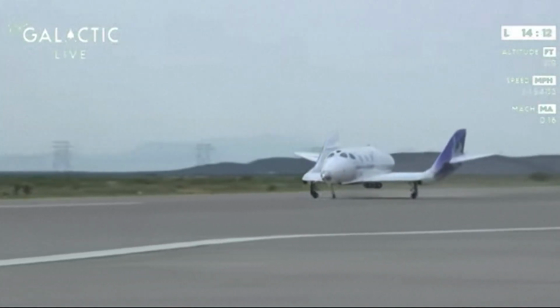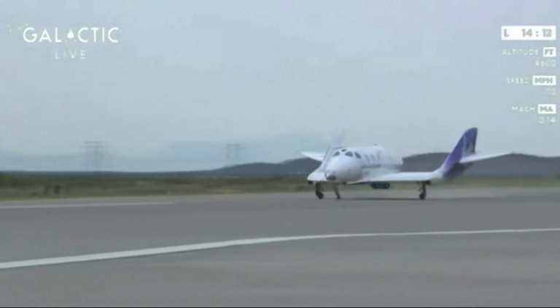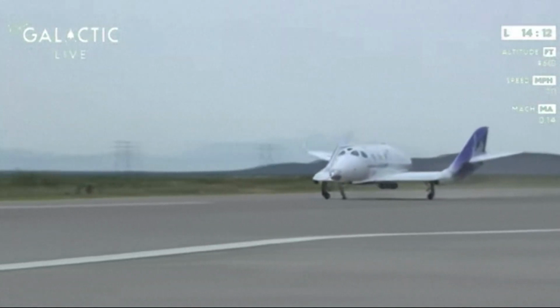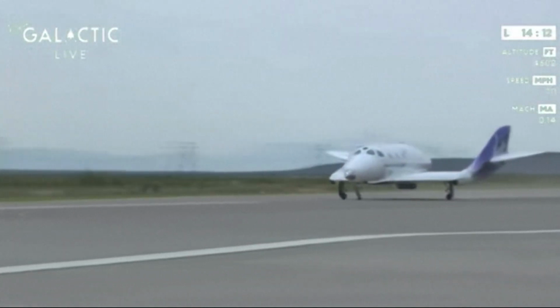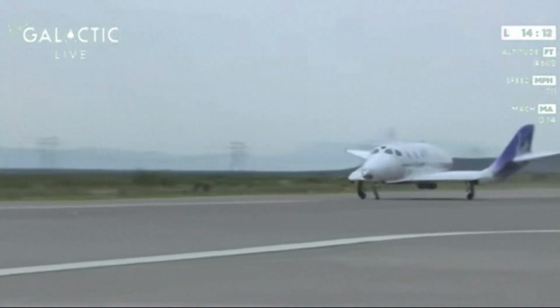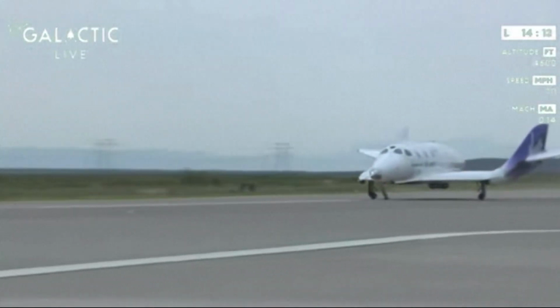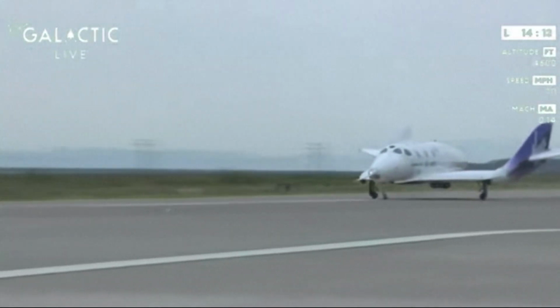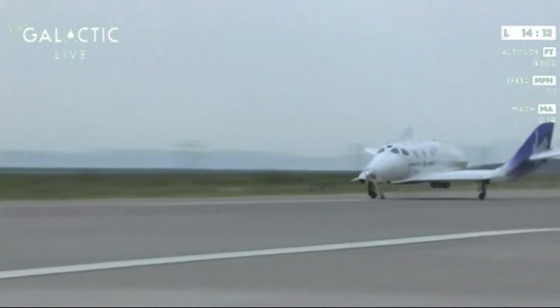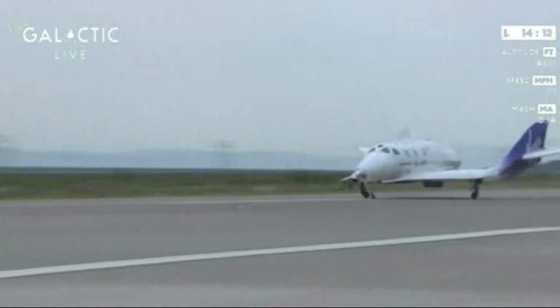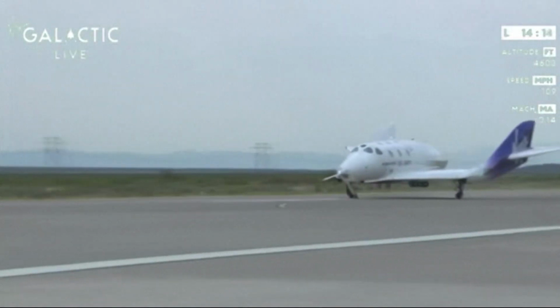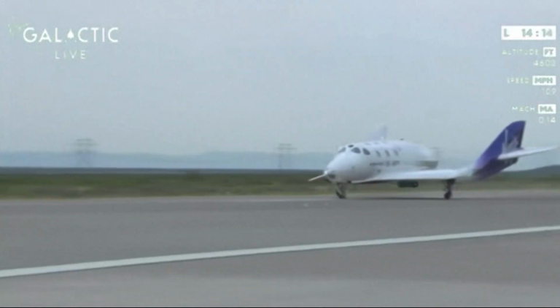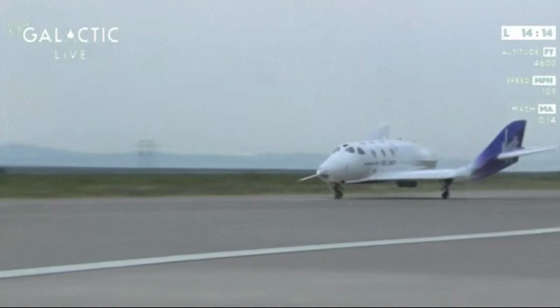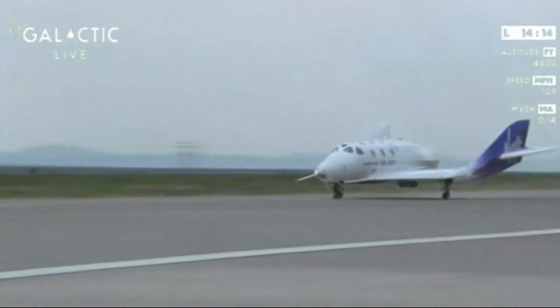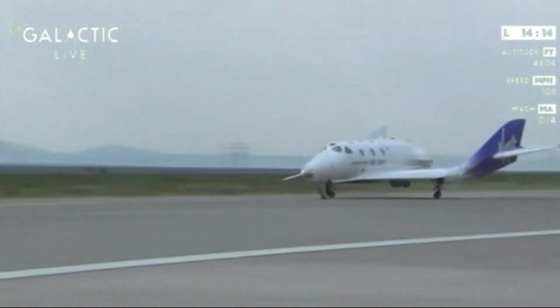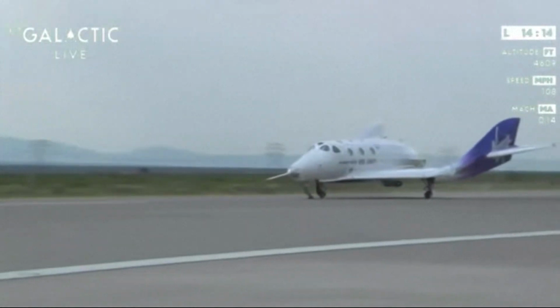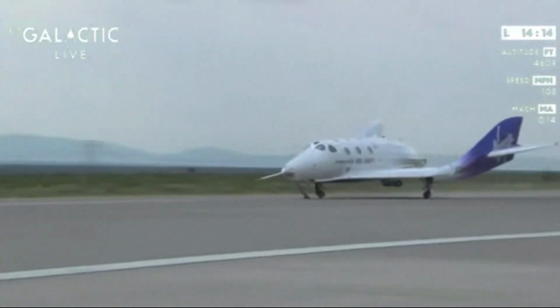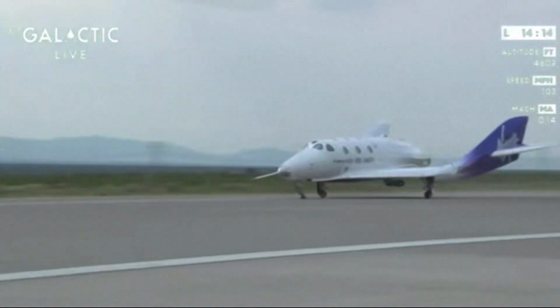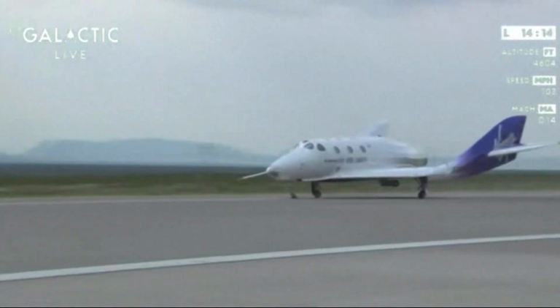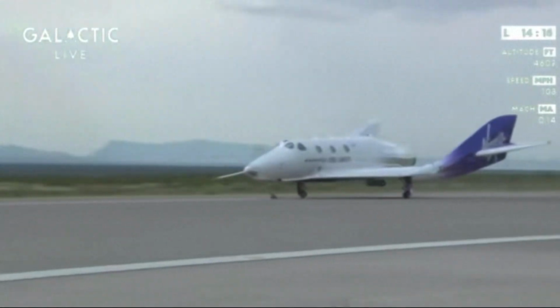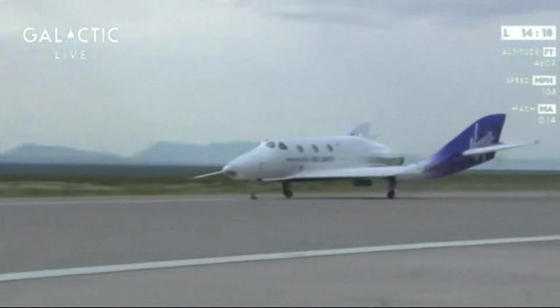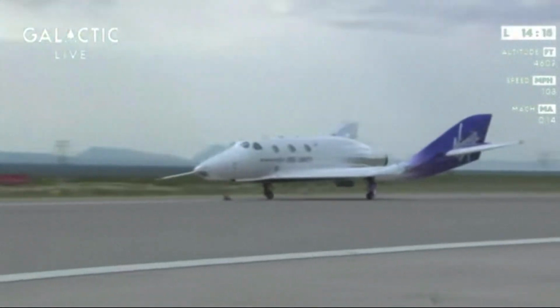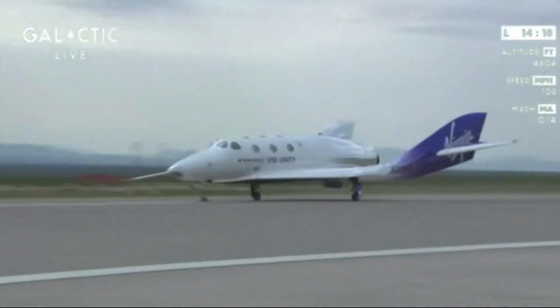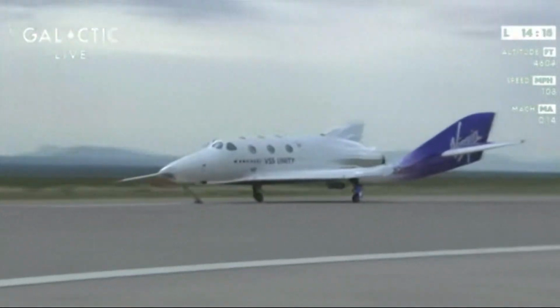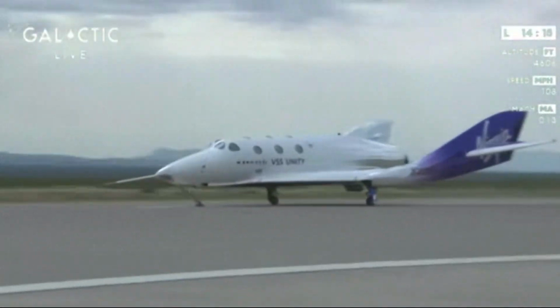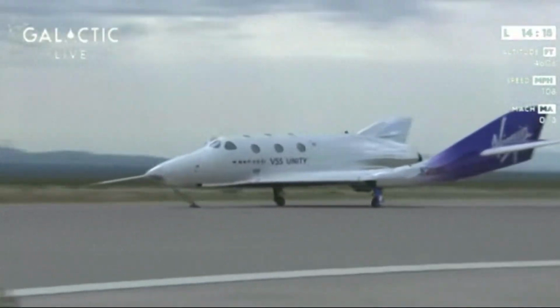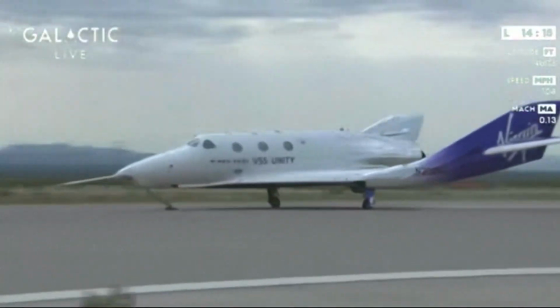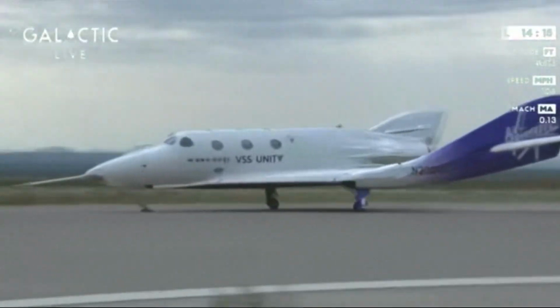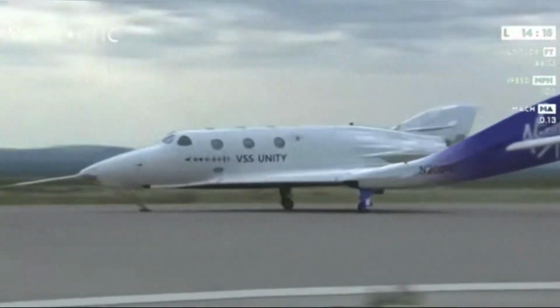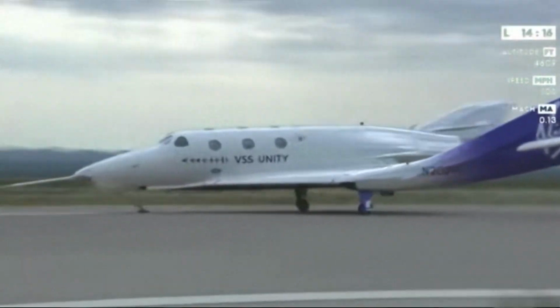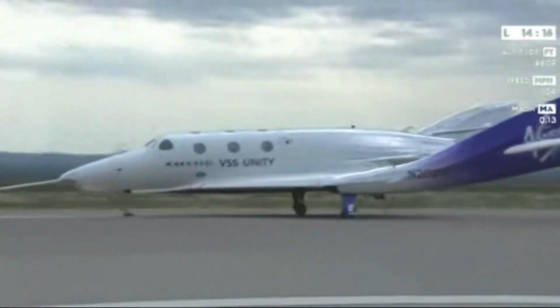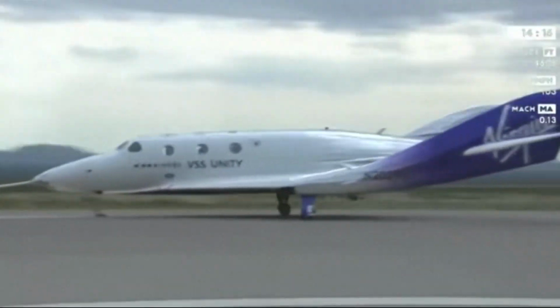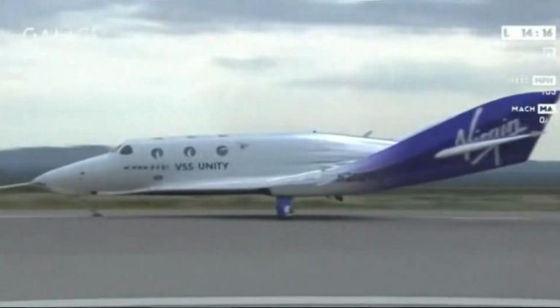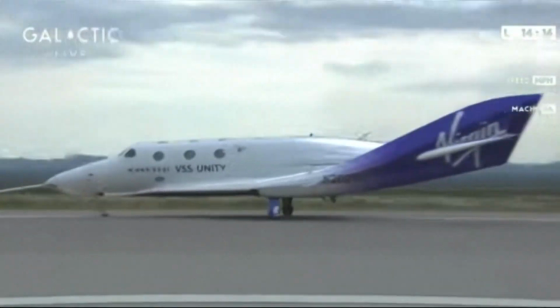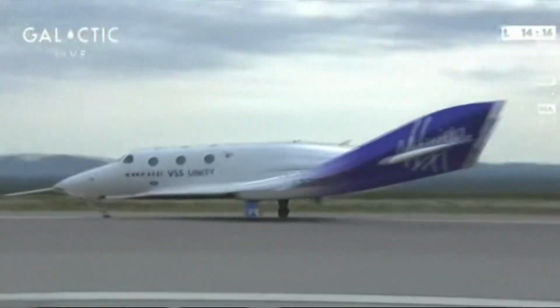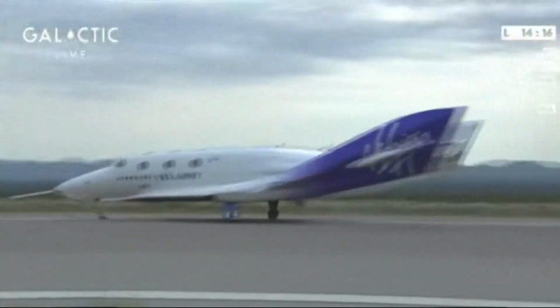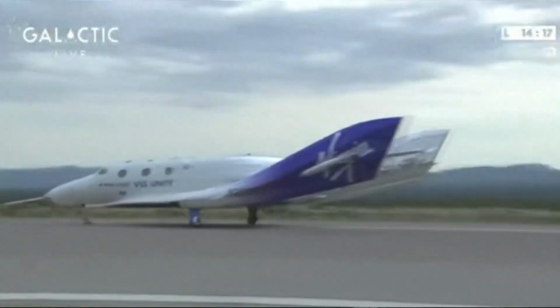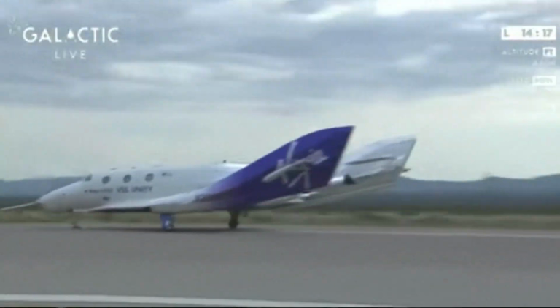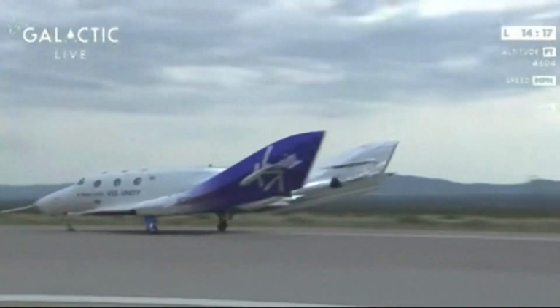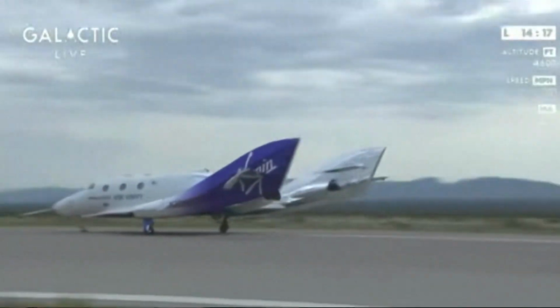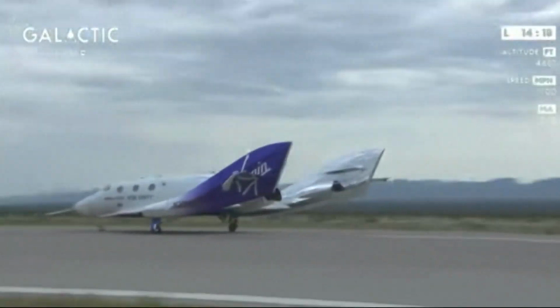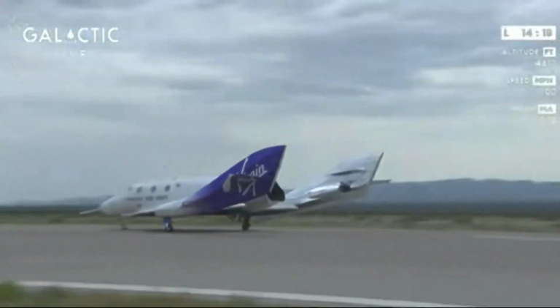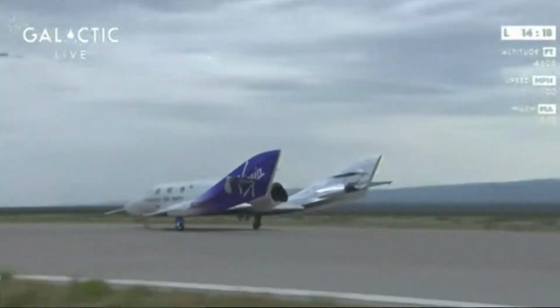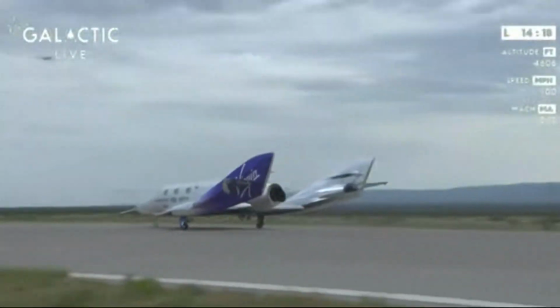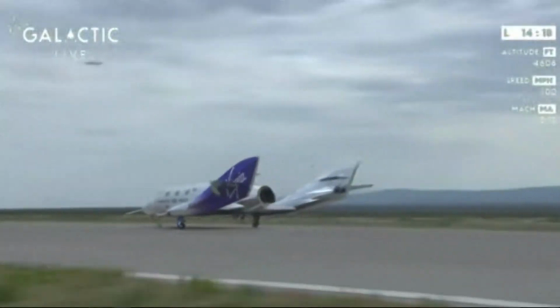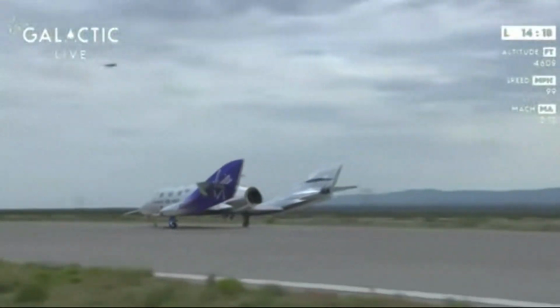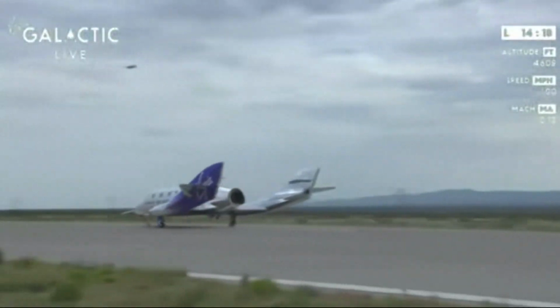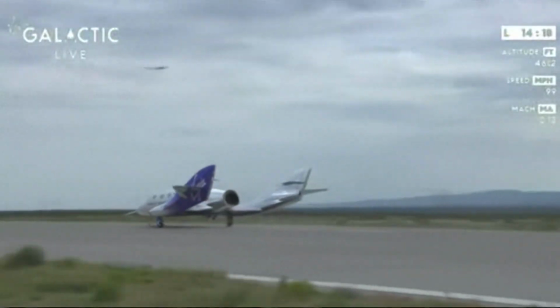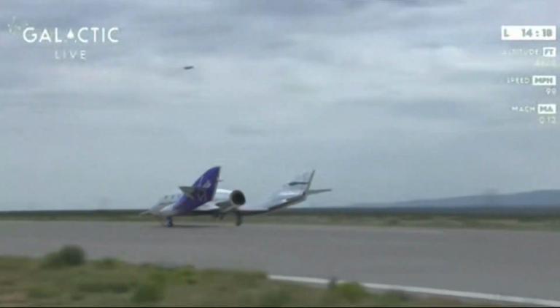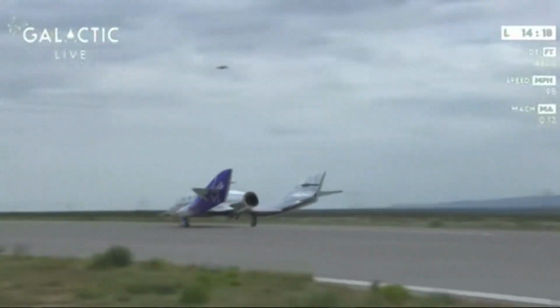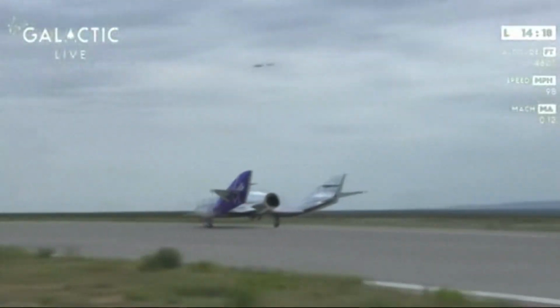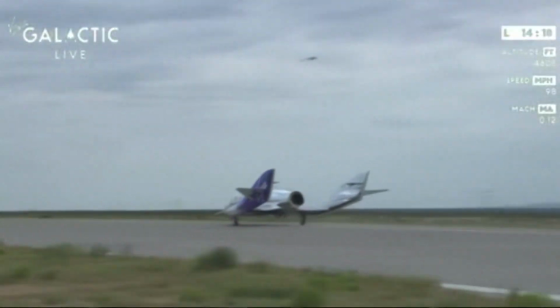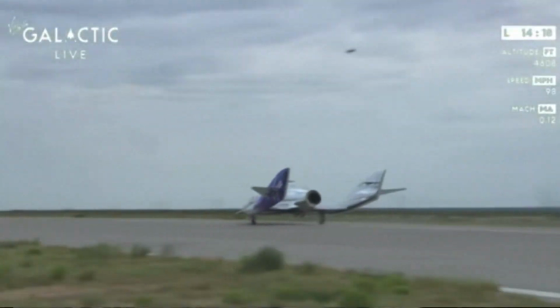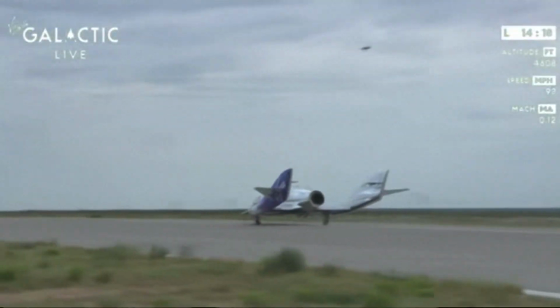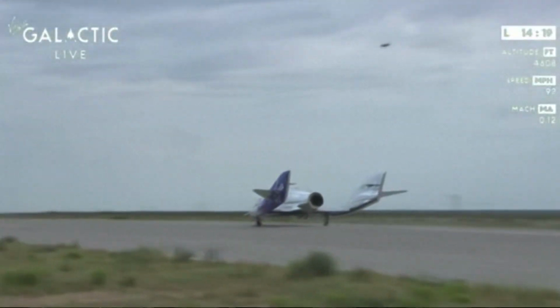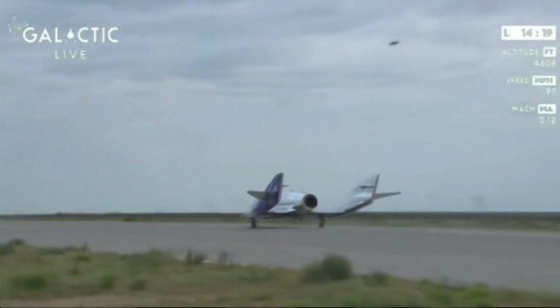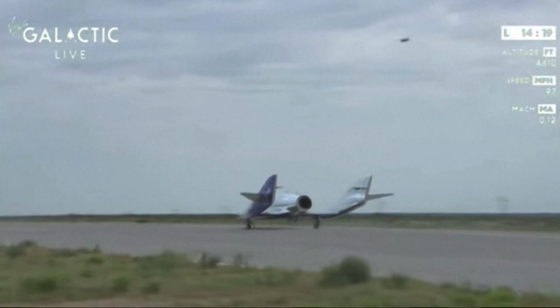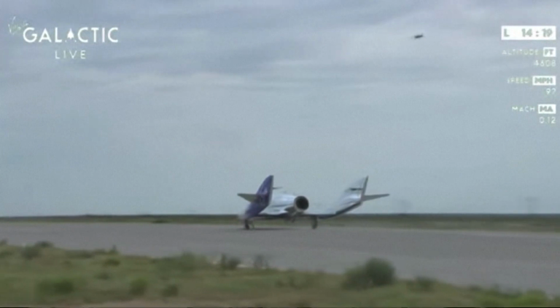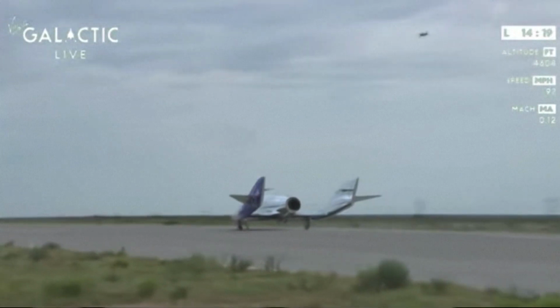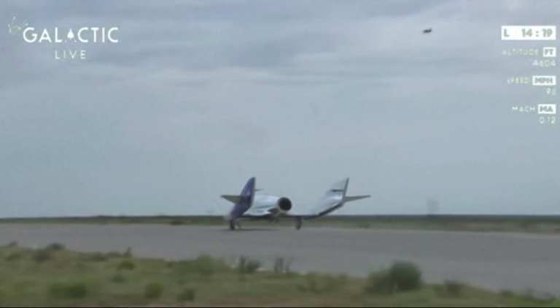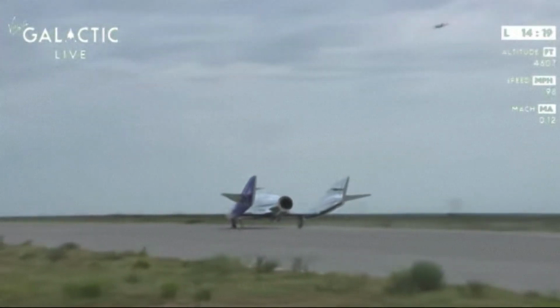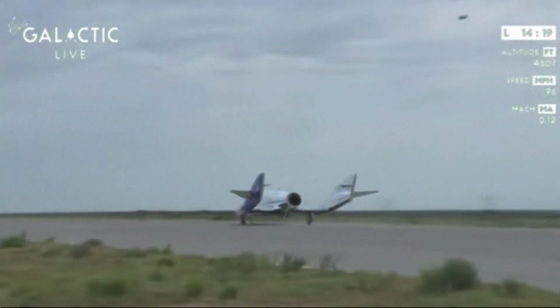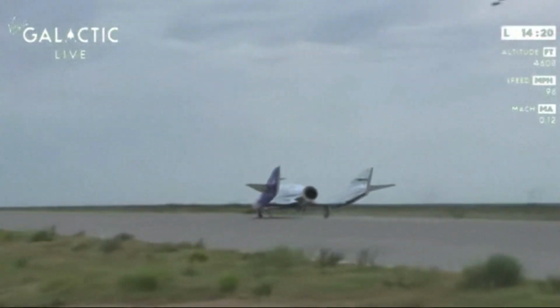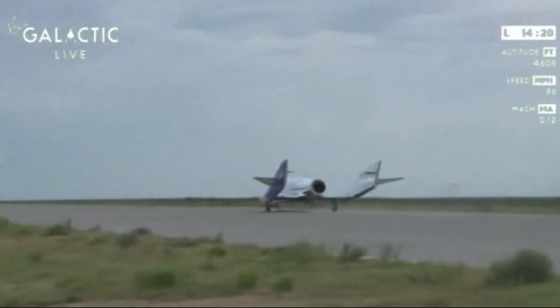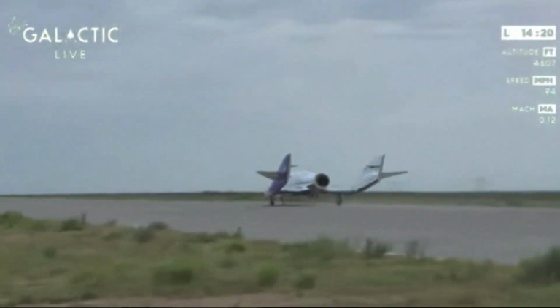Now, as our ground speed slows, when we reach a designated ground speed, the pilots will apply the brakes and bring the vehicle to a complete stop.